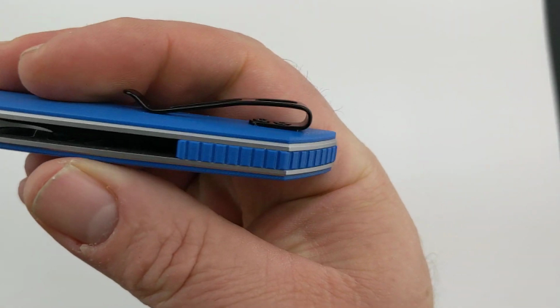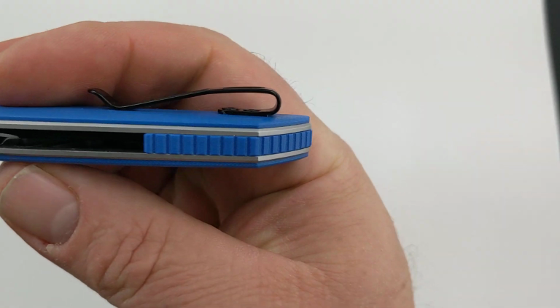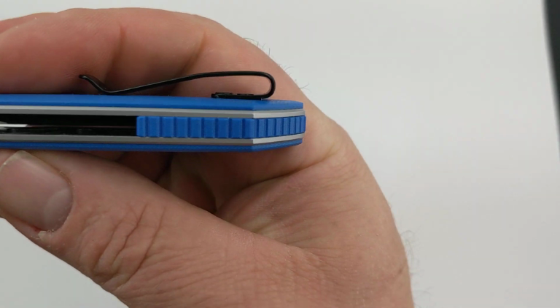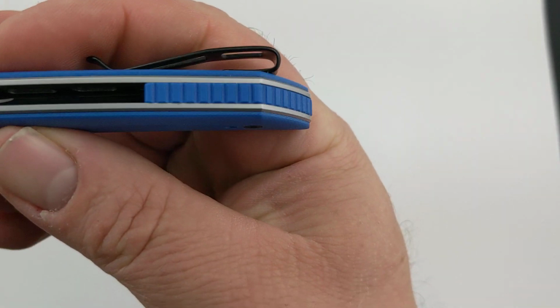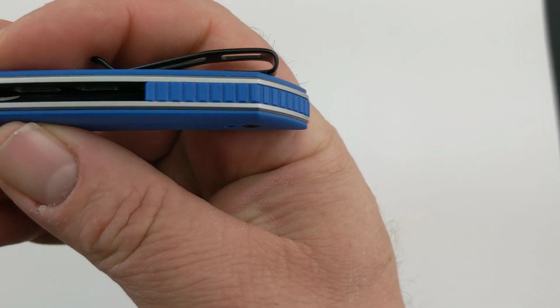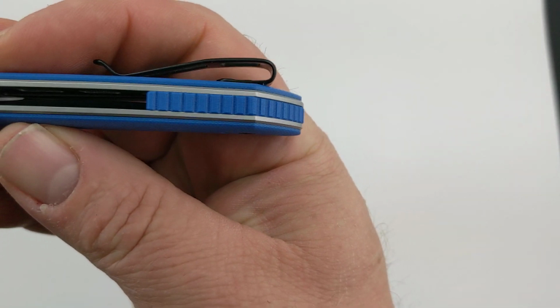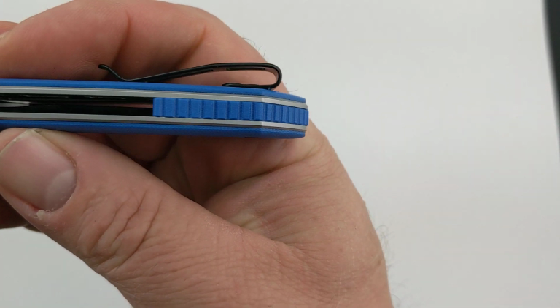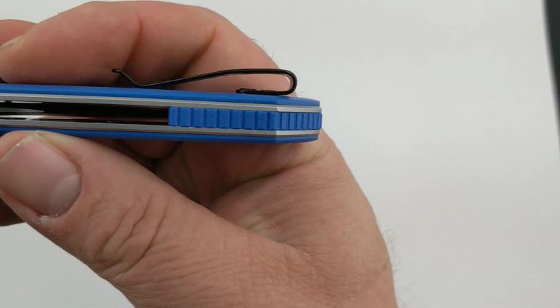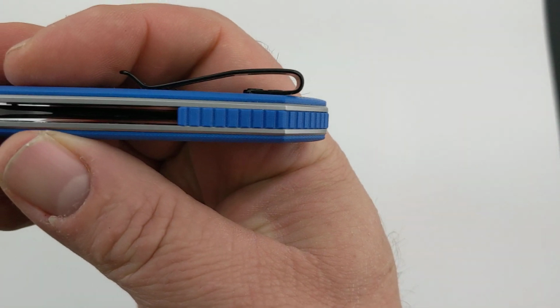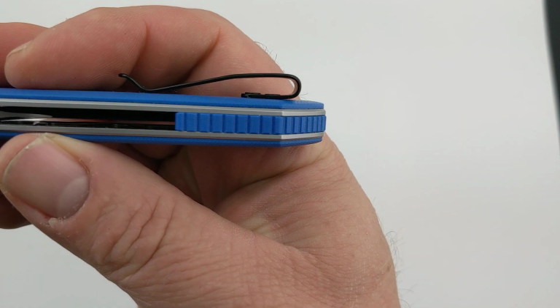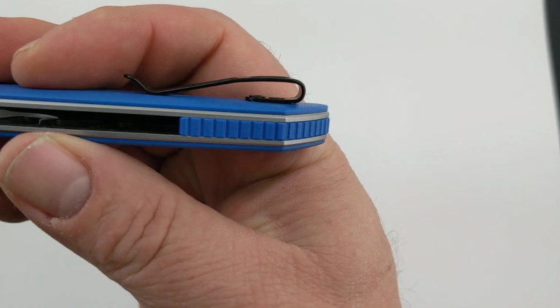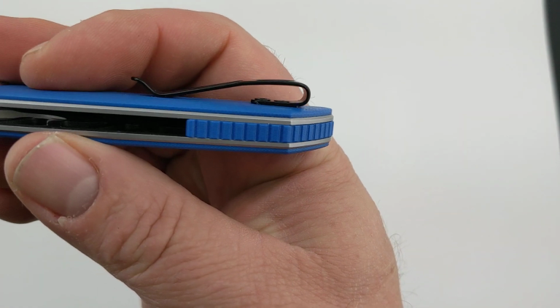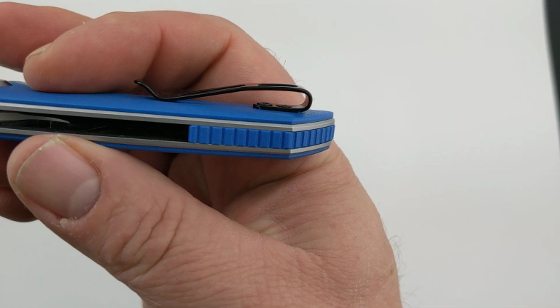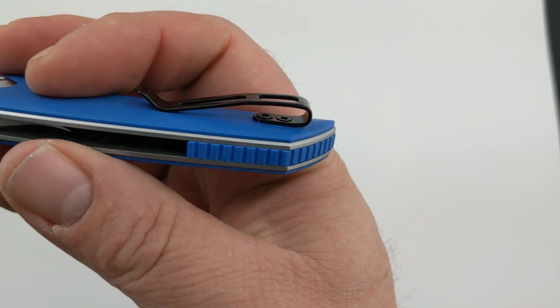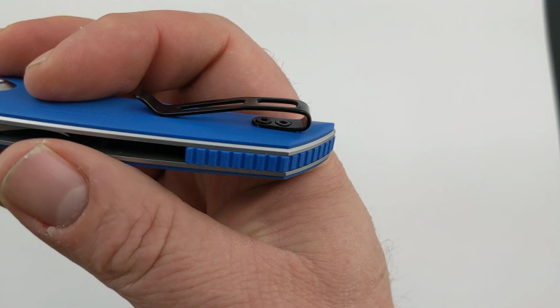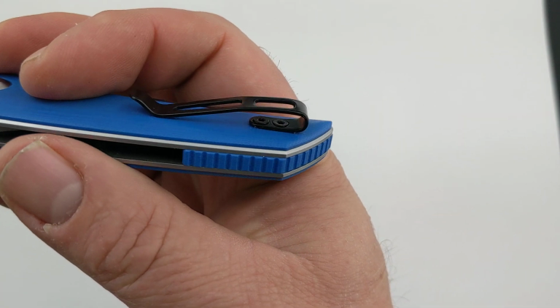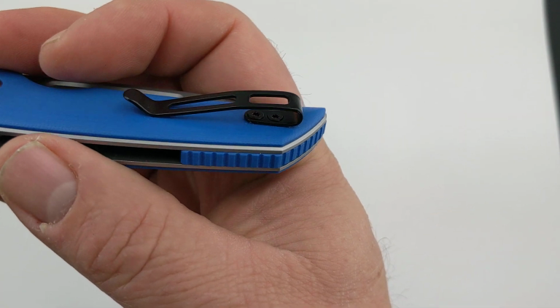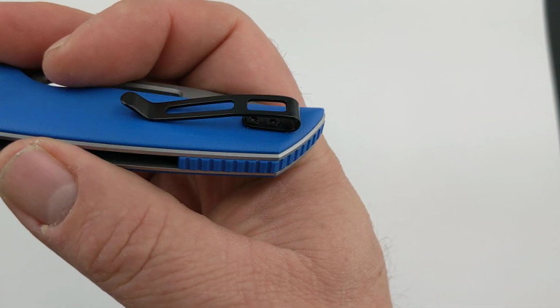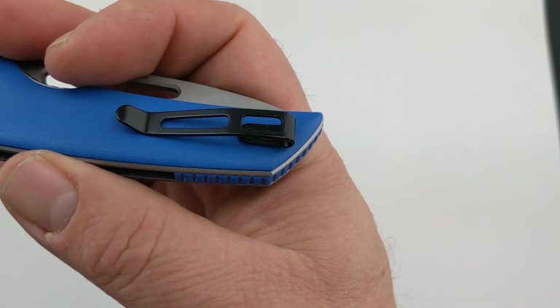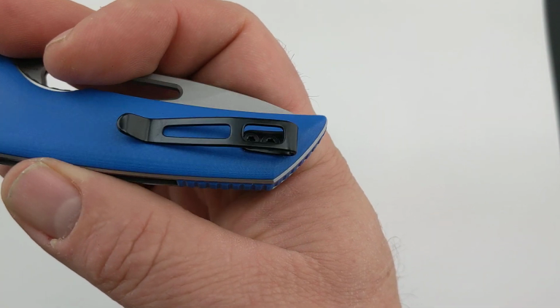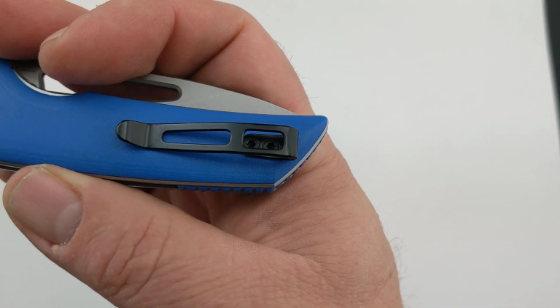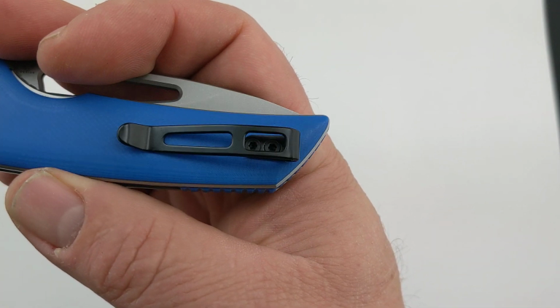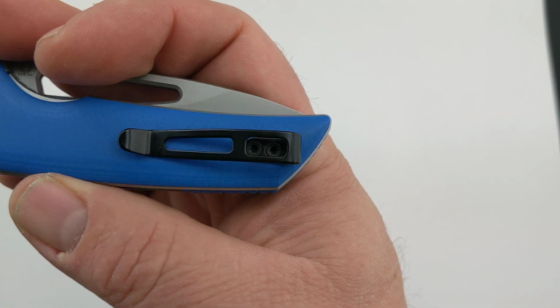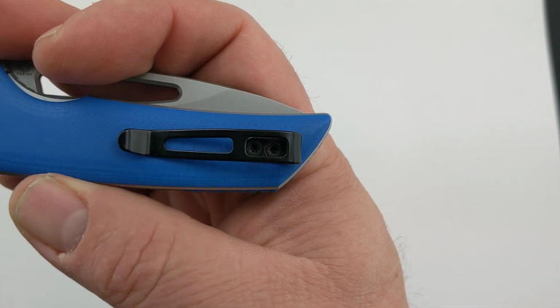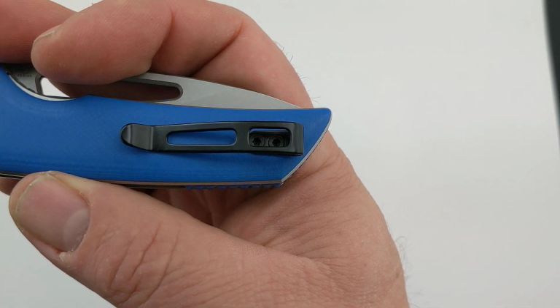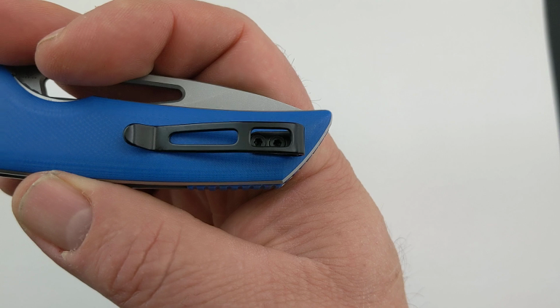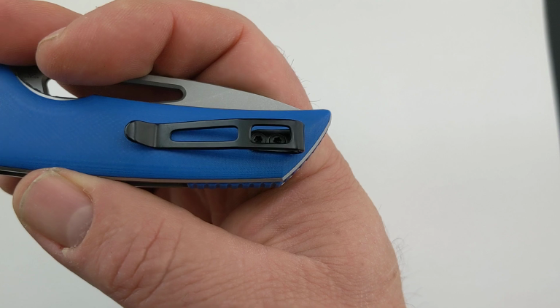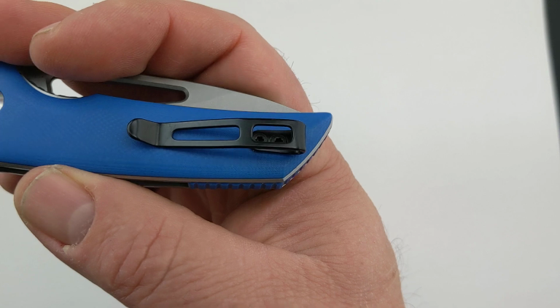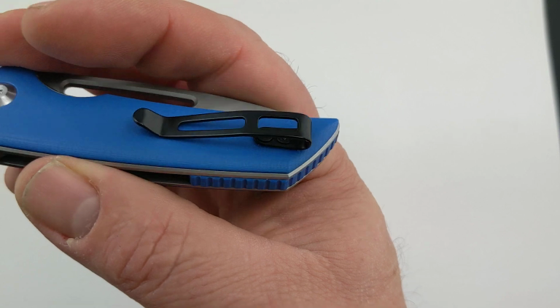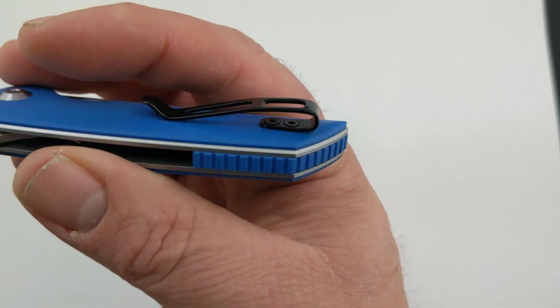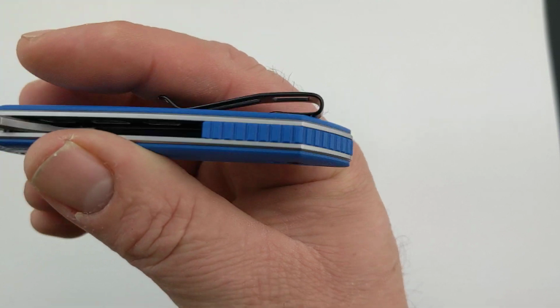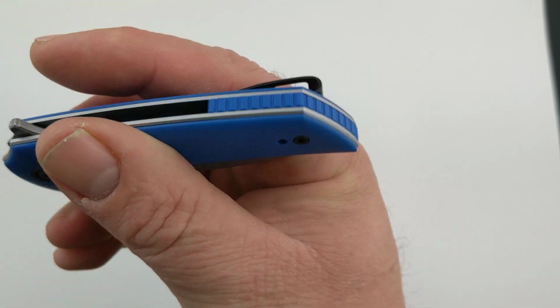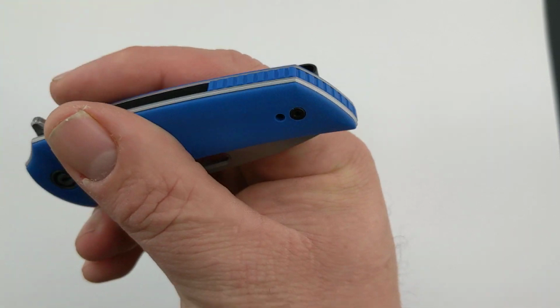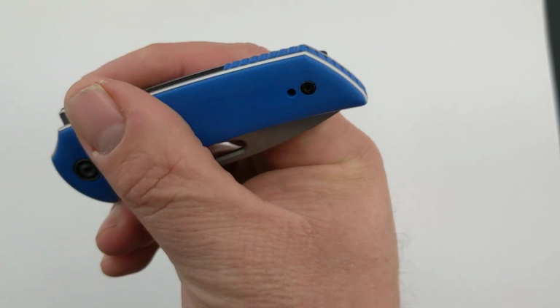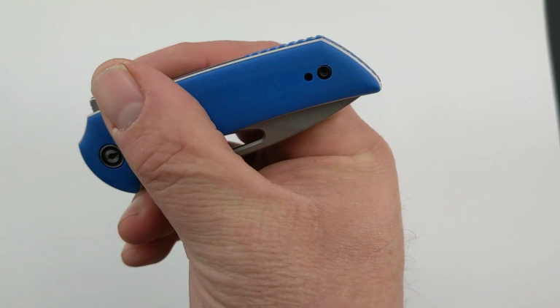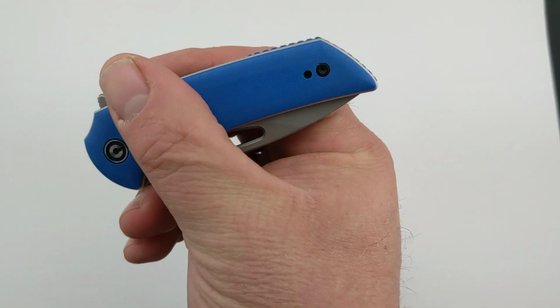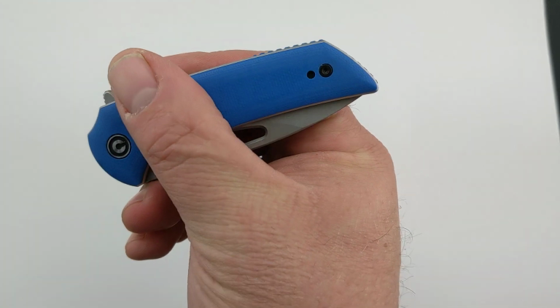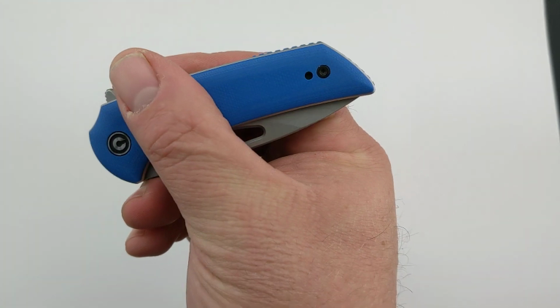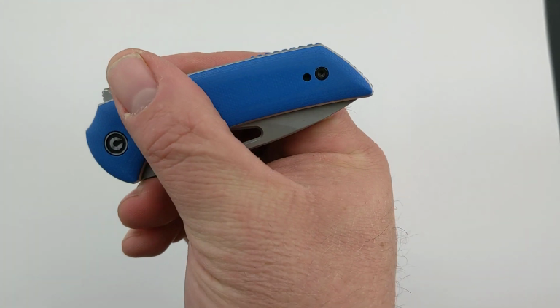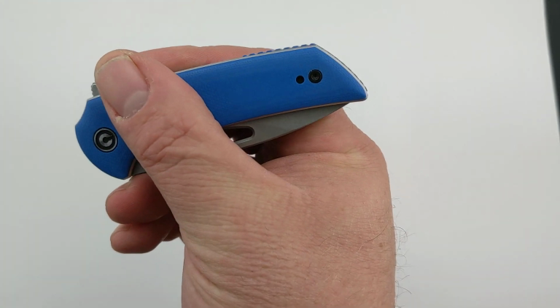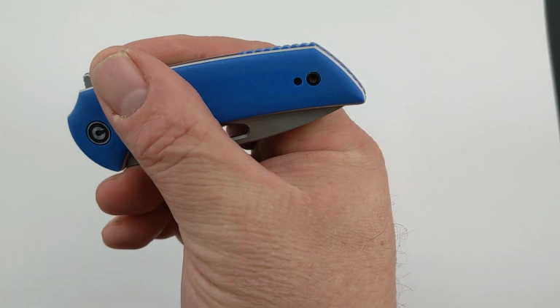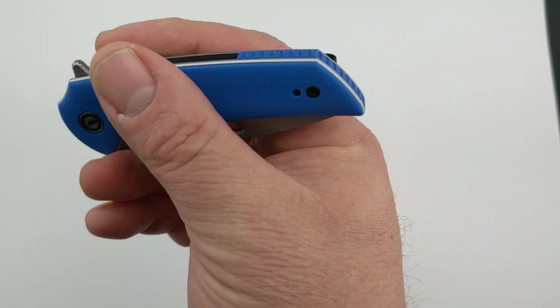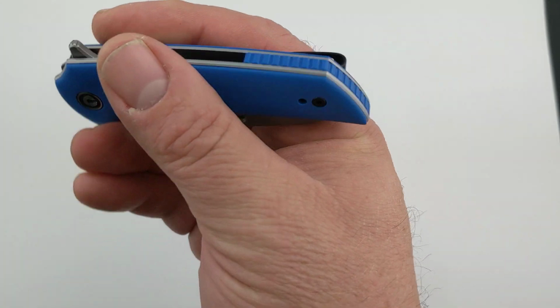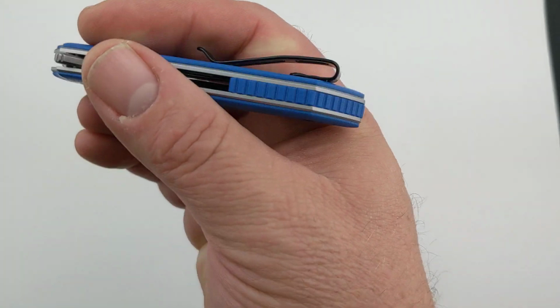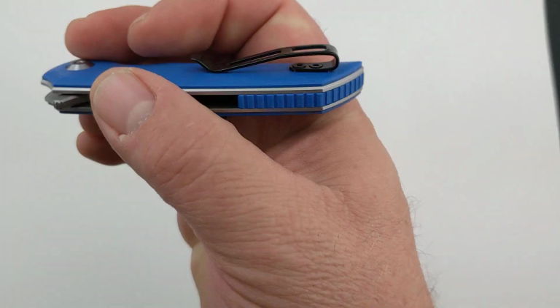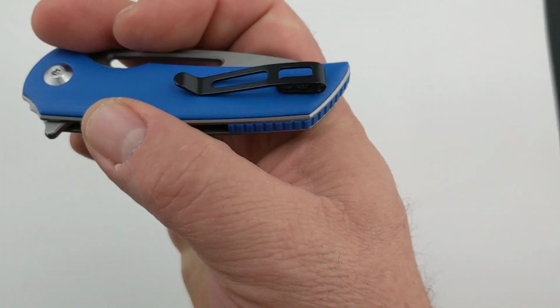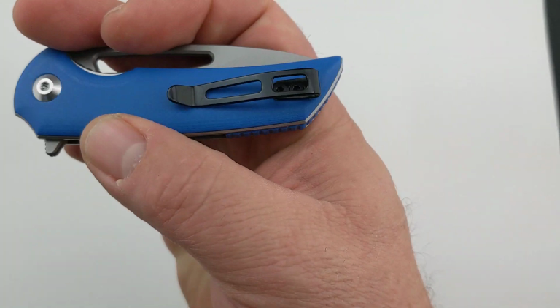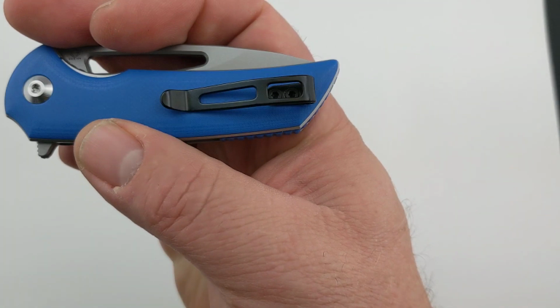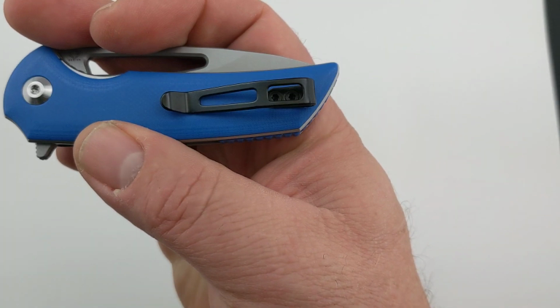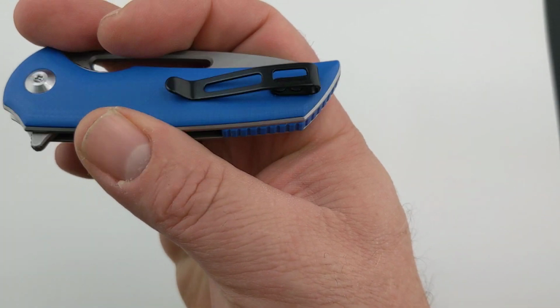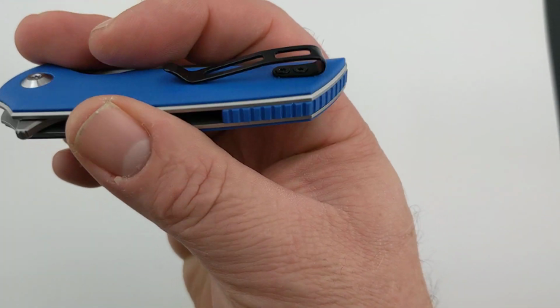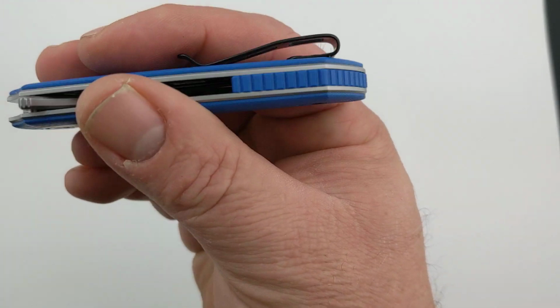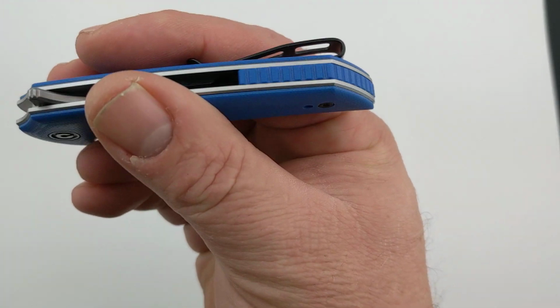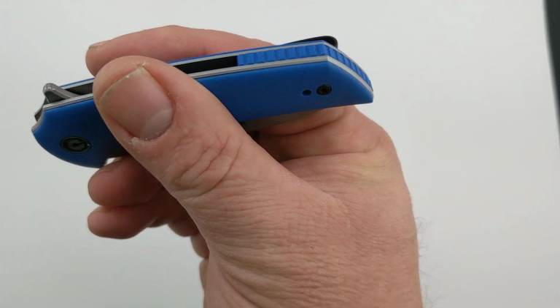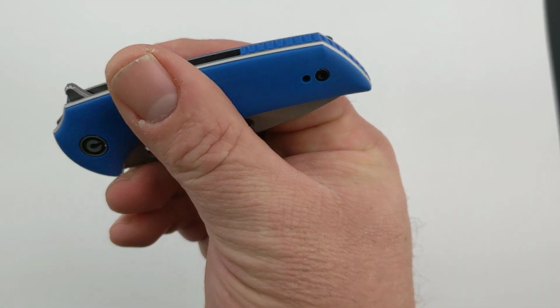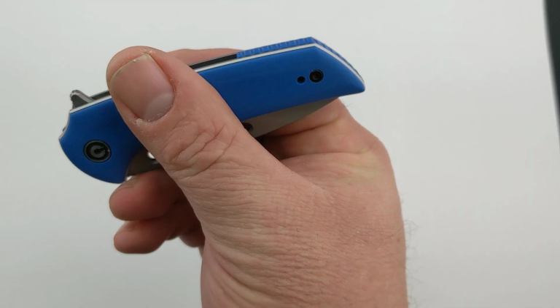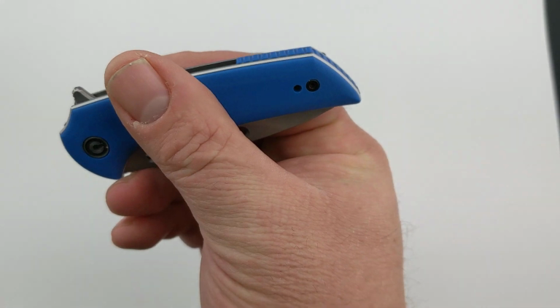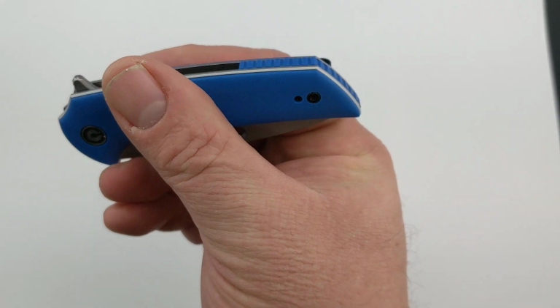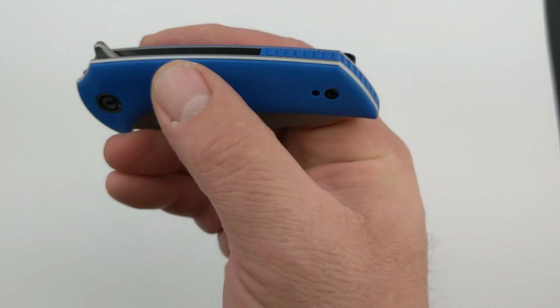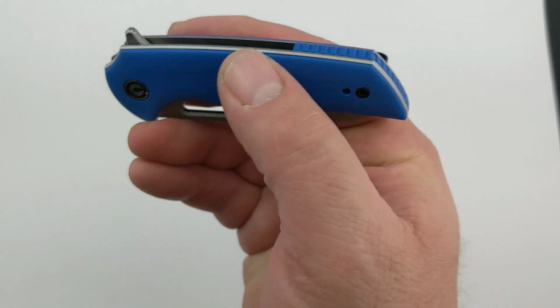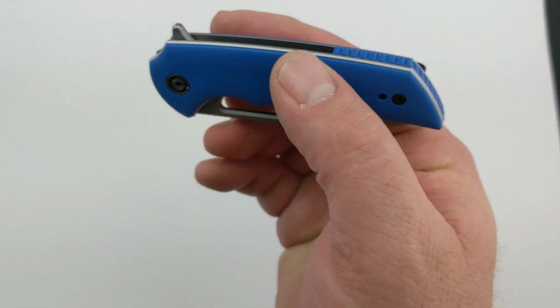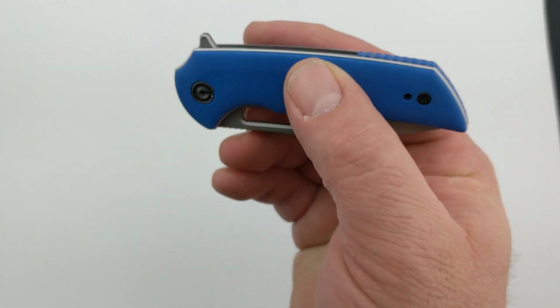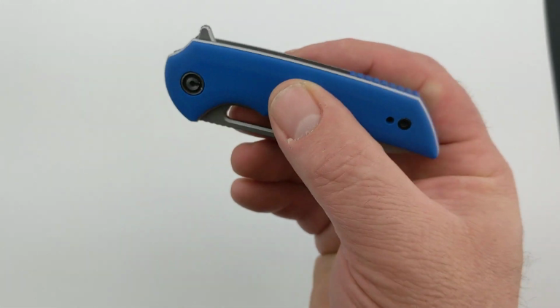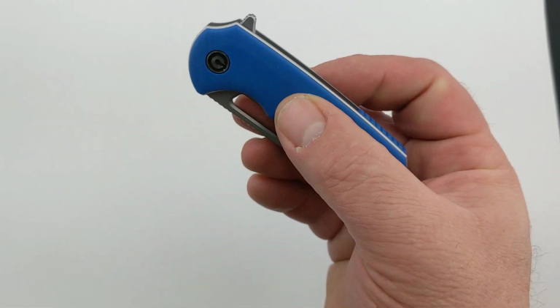You'll also notice here as we're looking at the back that it has a deep carry pocket clip. It is left-right — you can switch it either way. It's tip up.